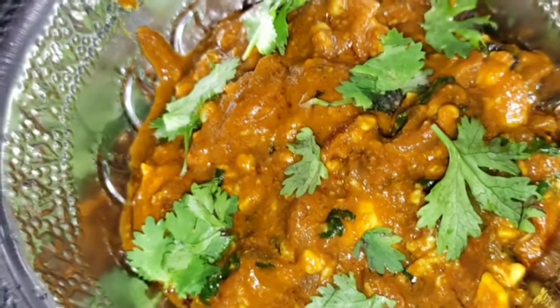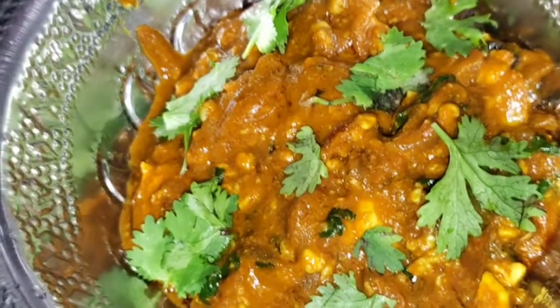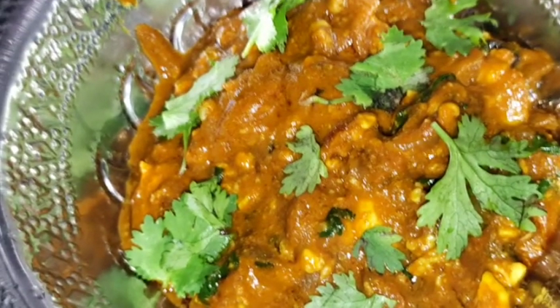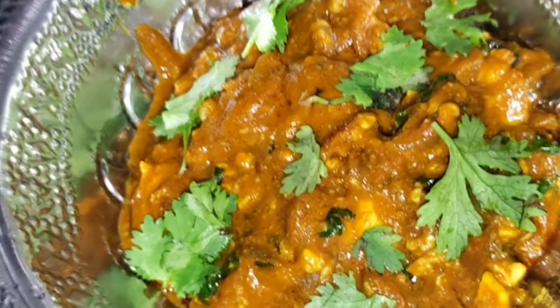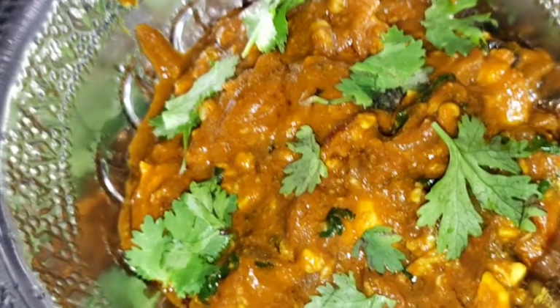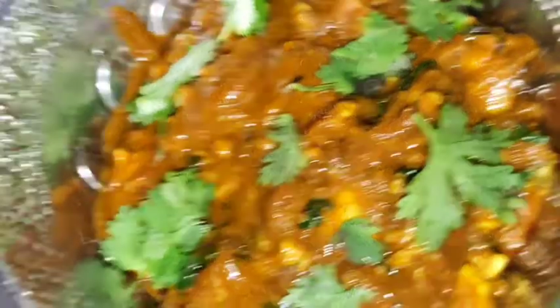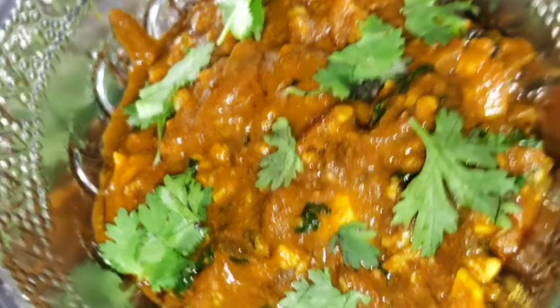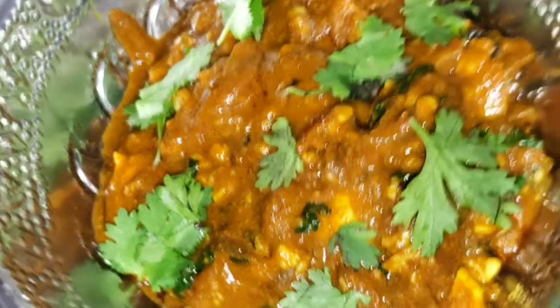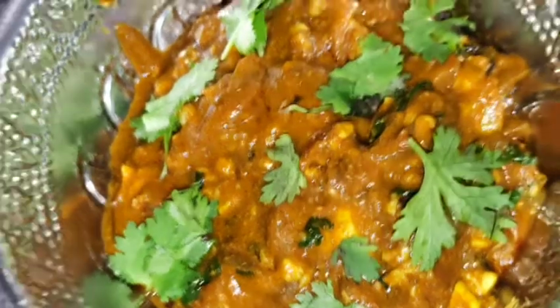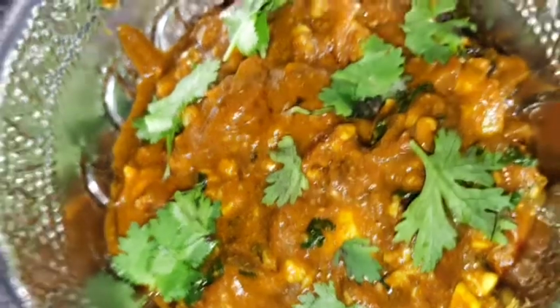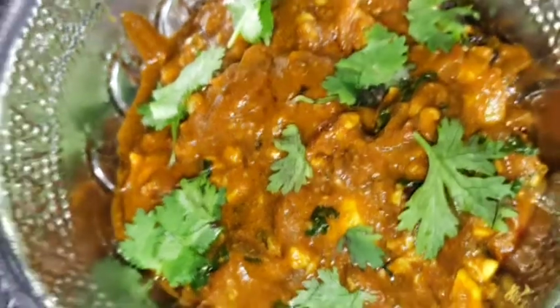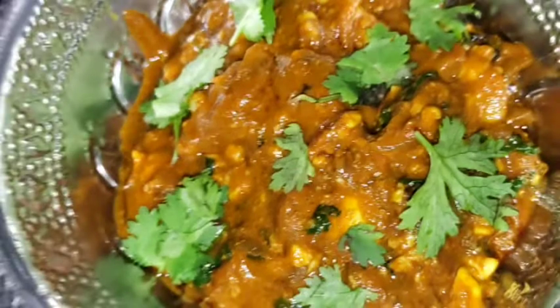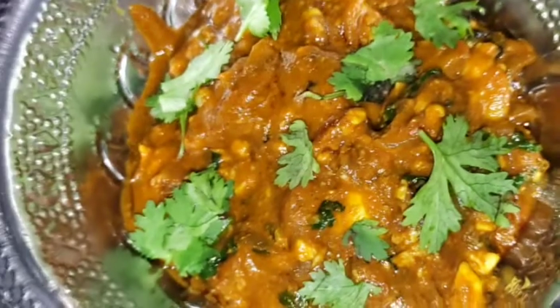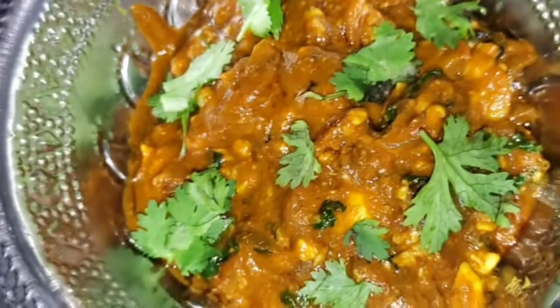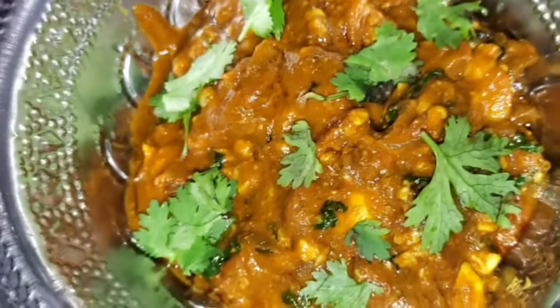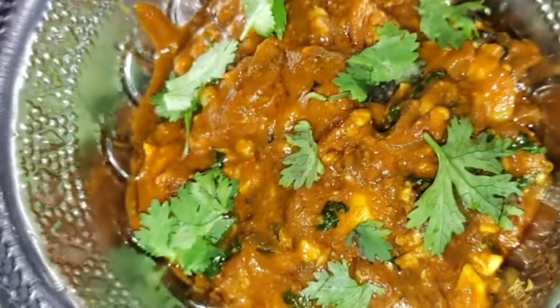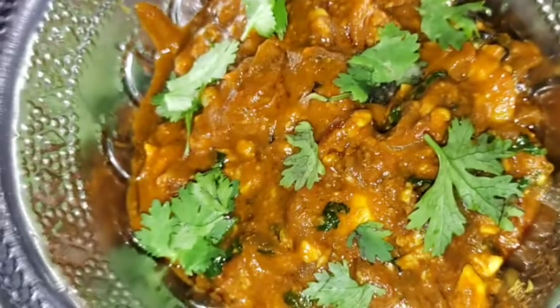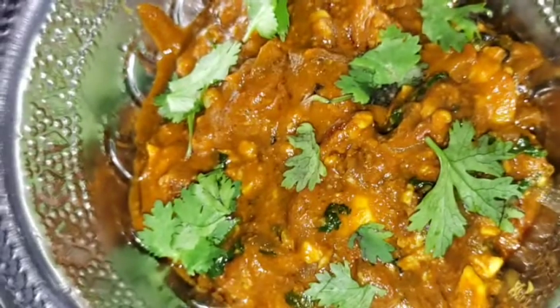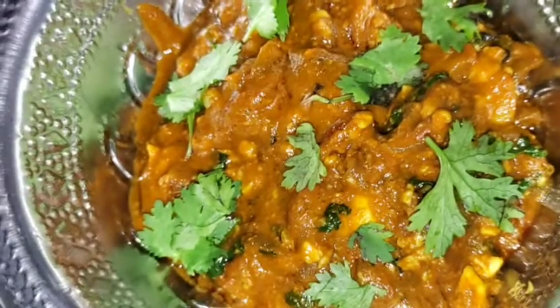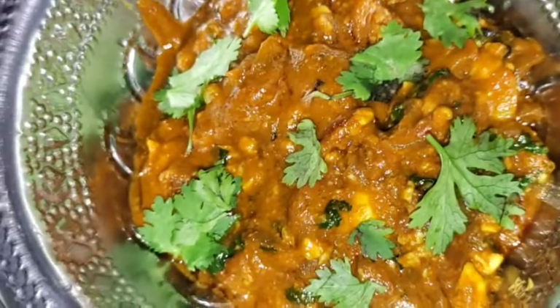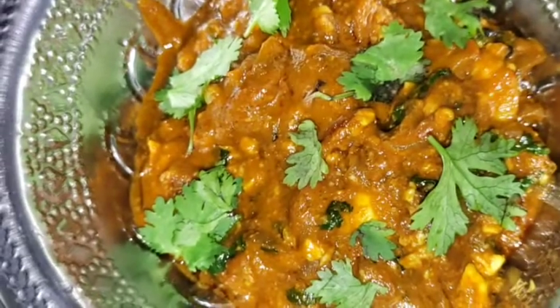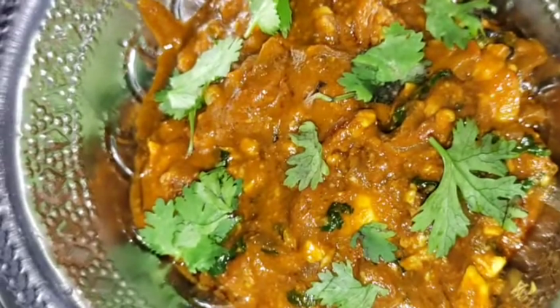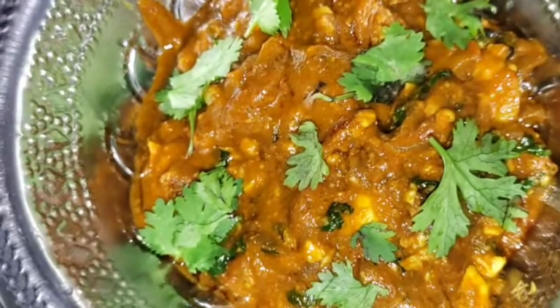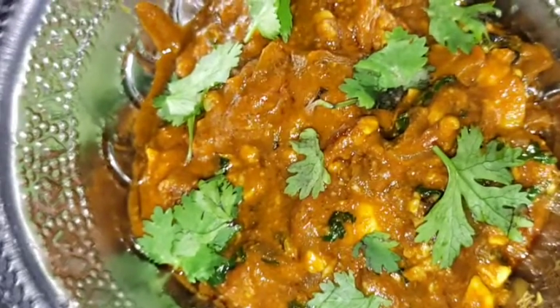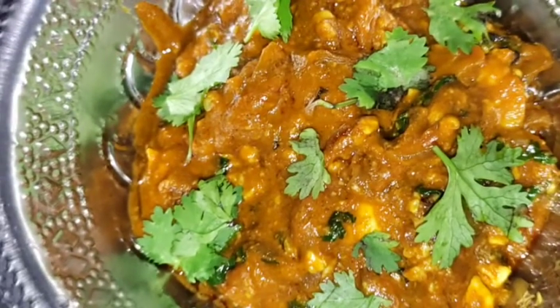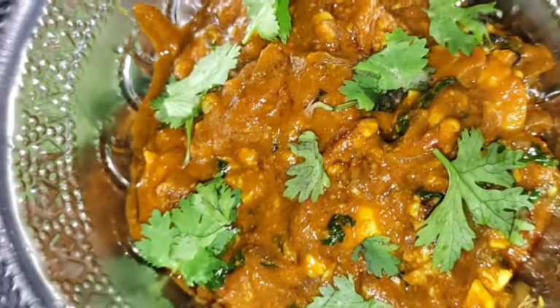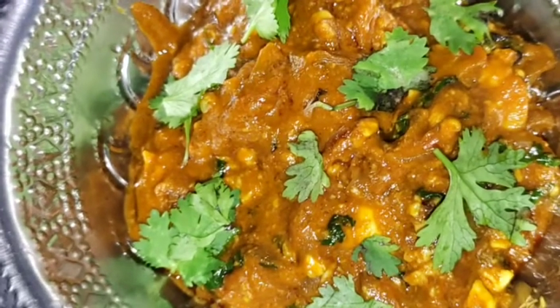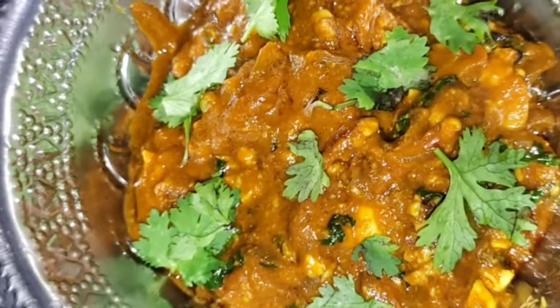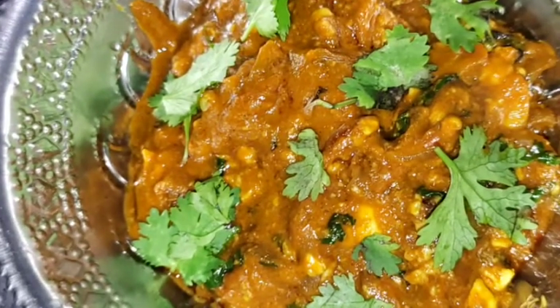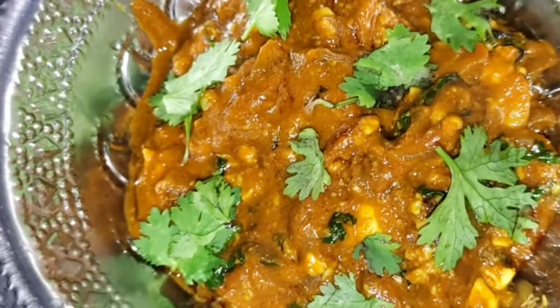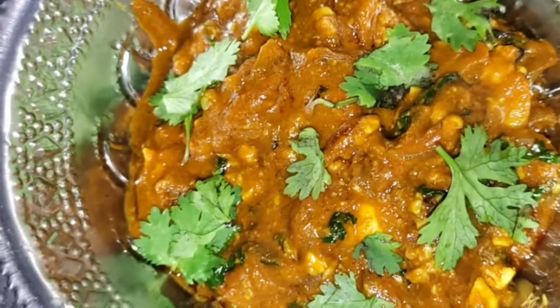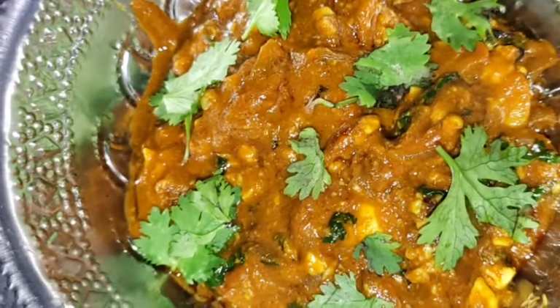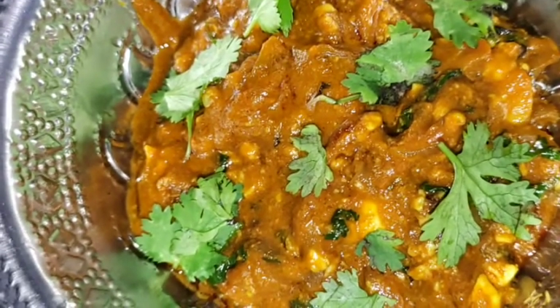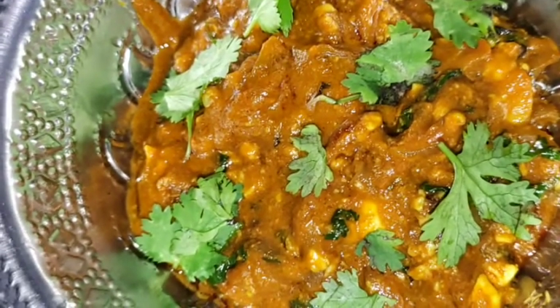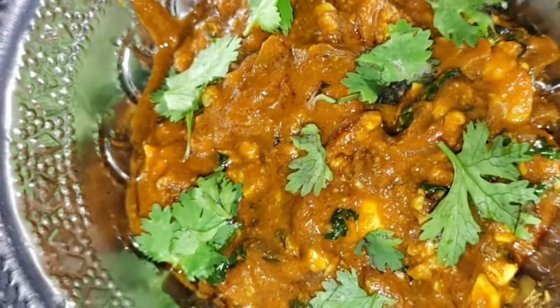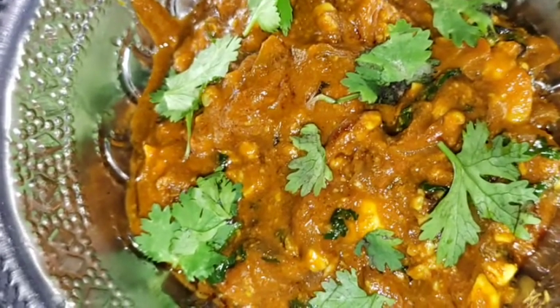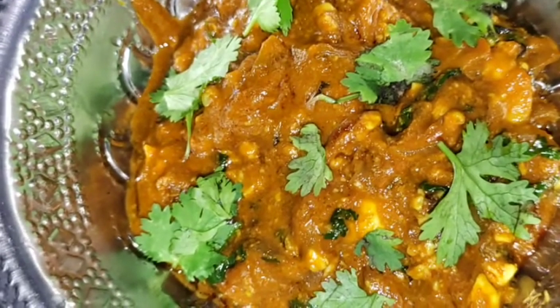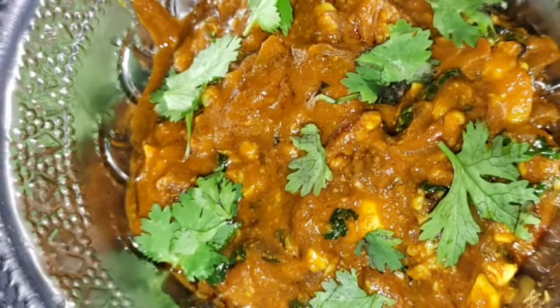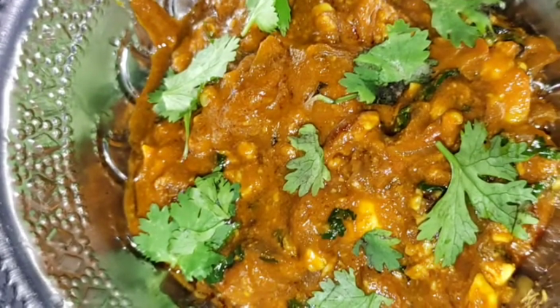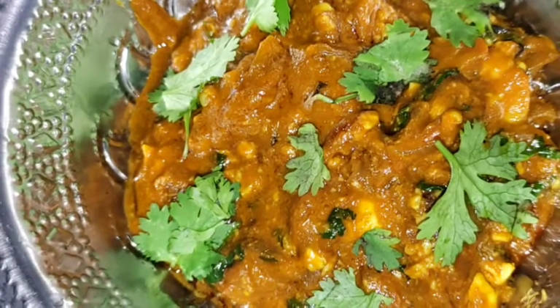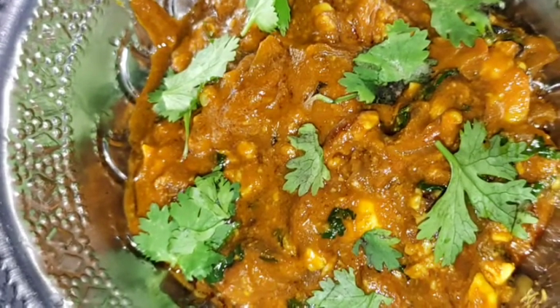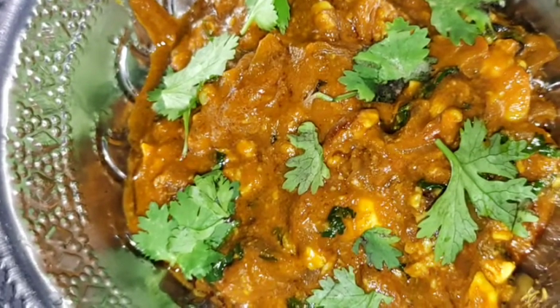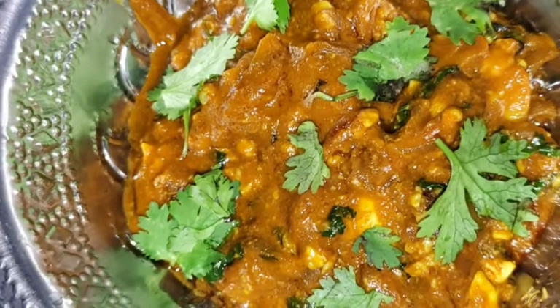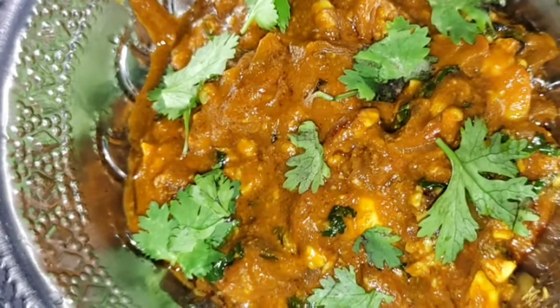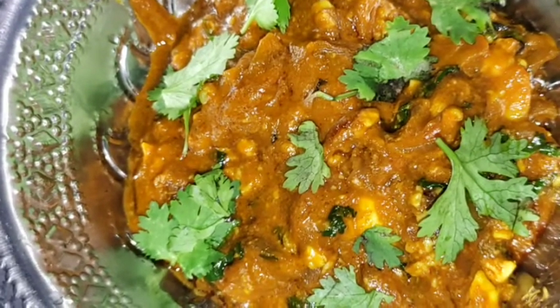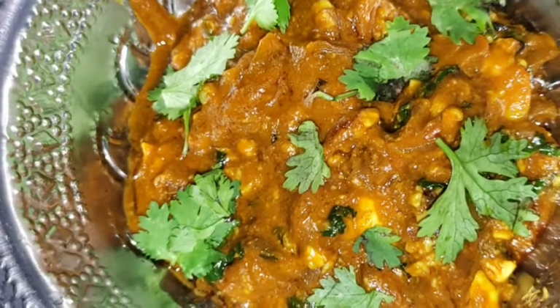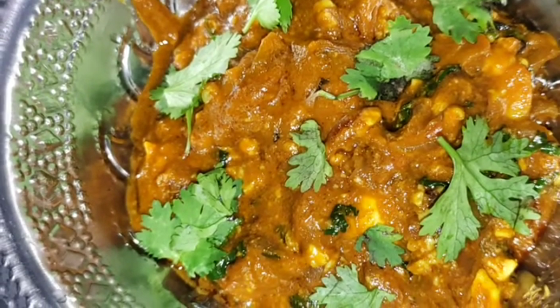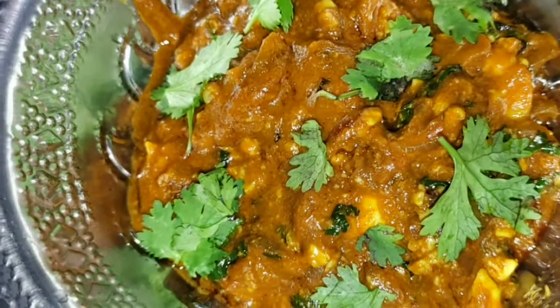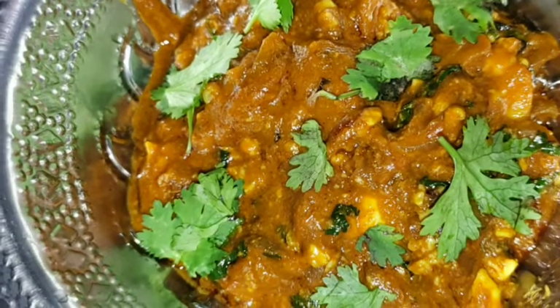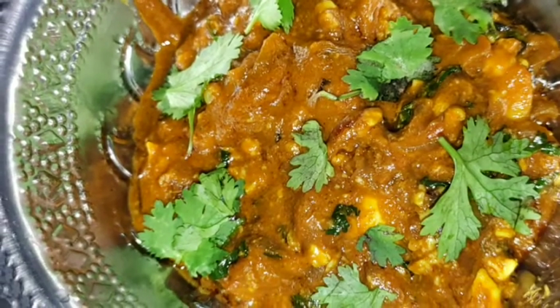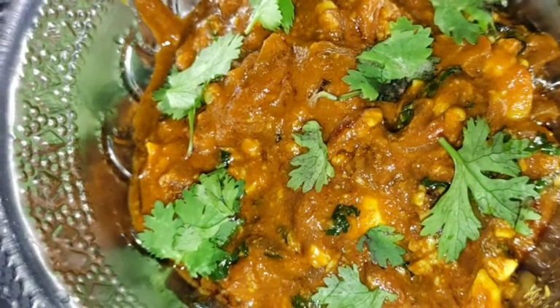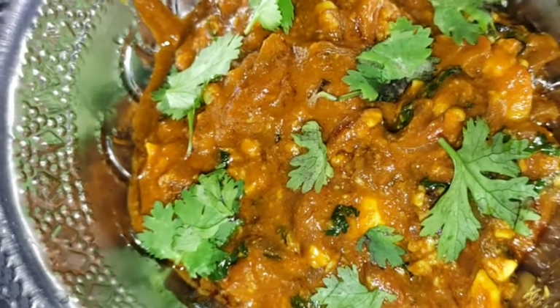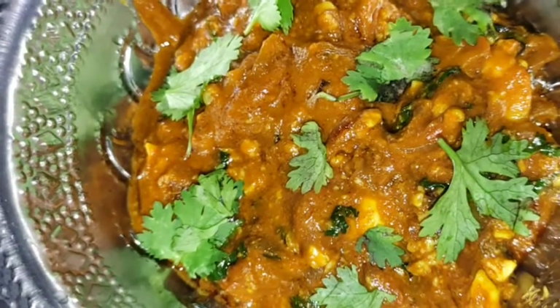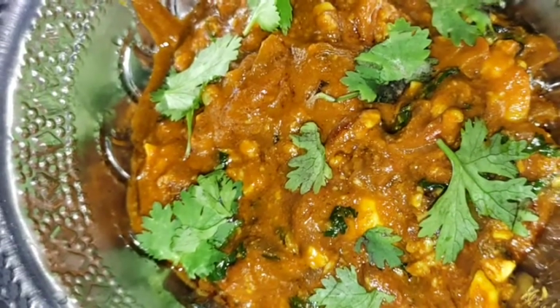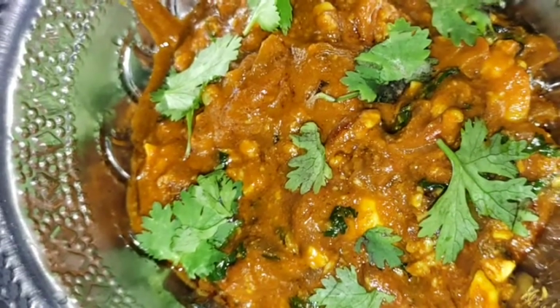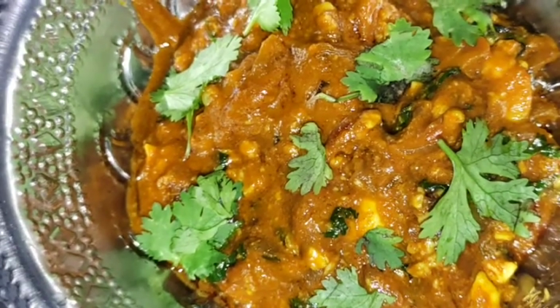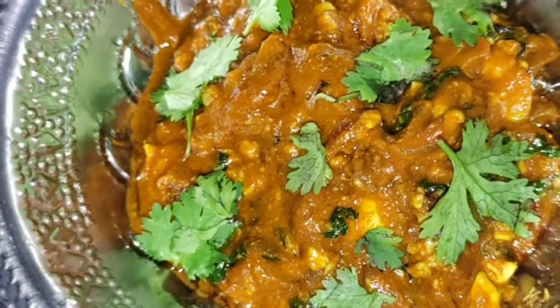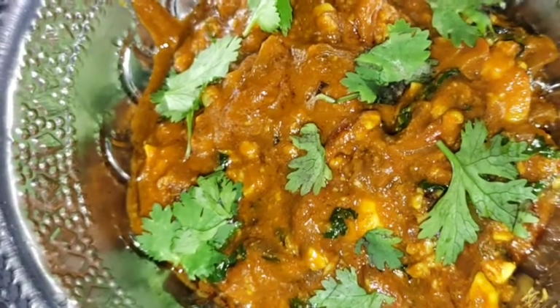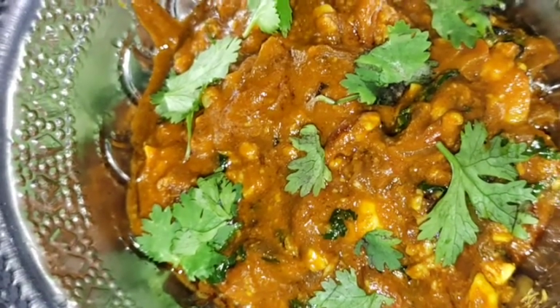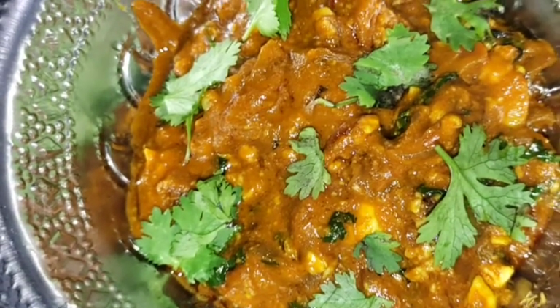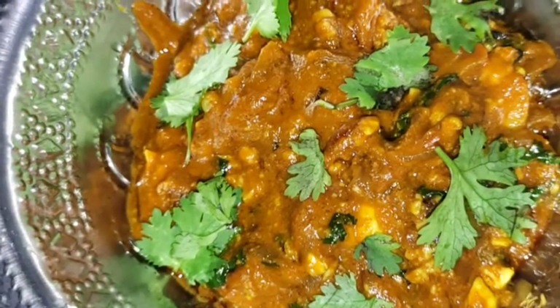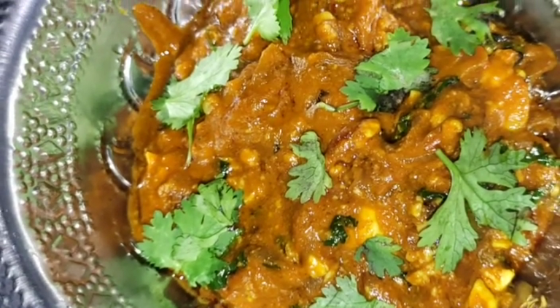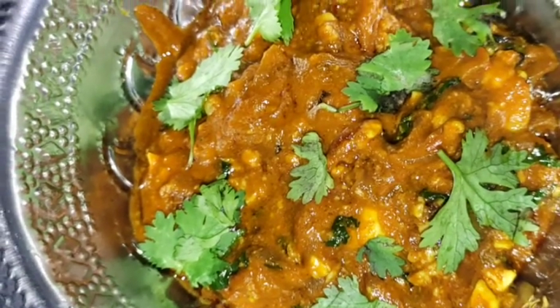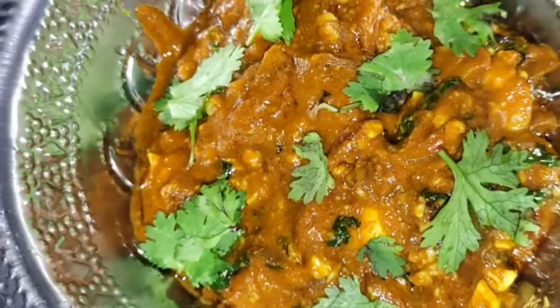Hey everyone, so today I will make Peja fried masala. If you want to try this recipe, keep on watching.